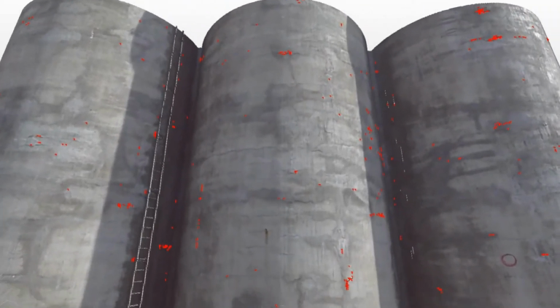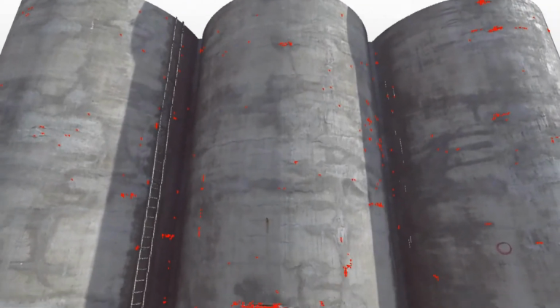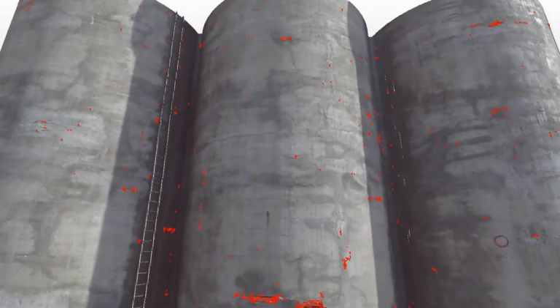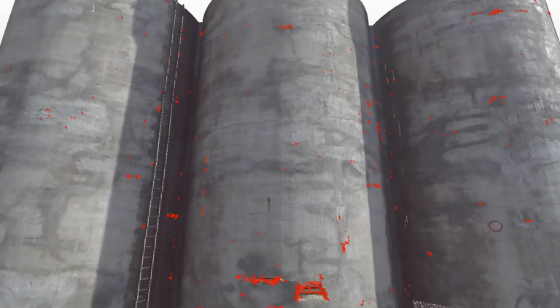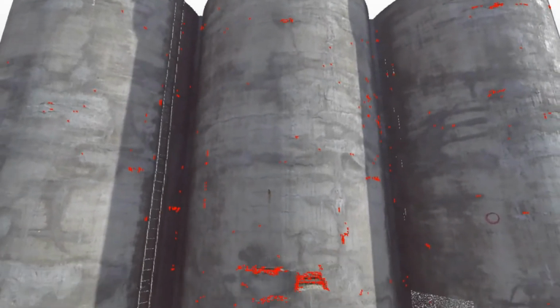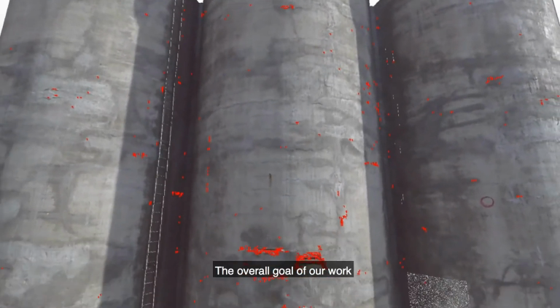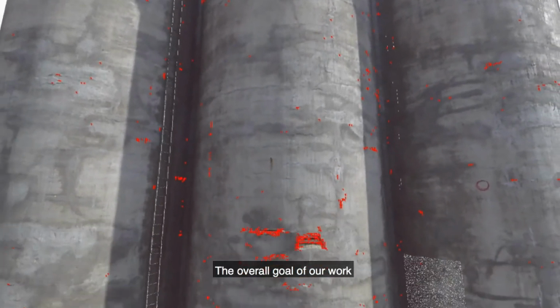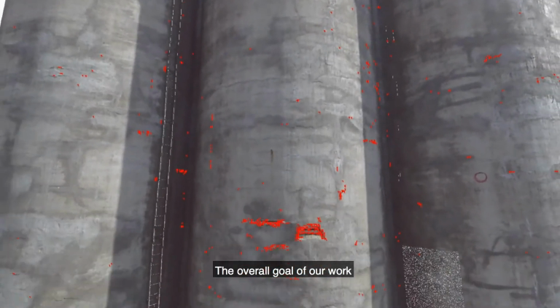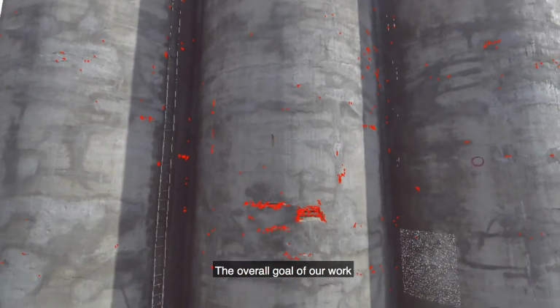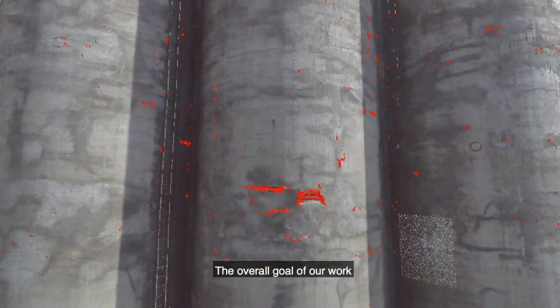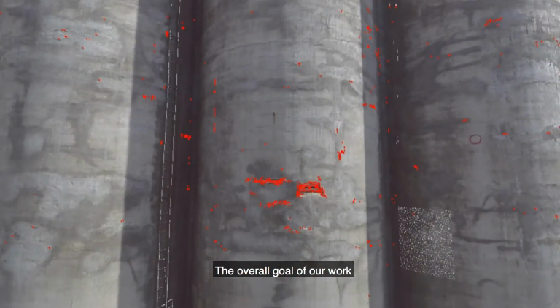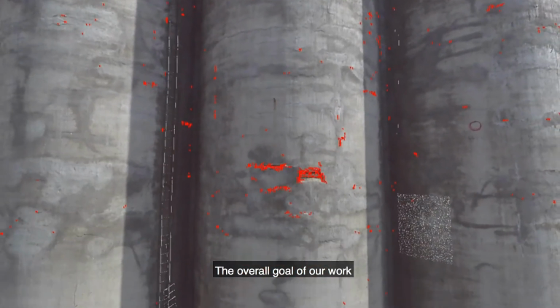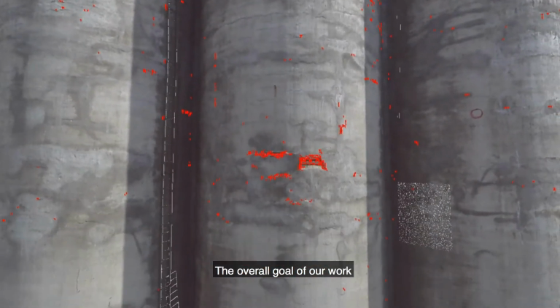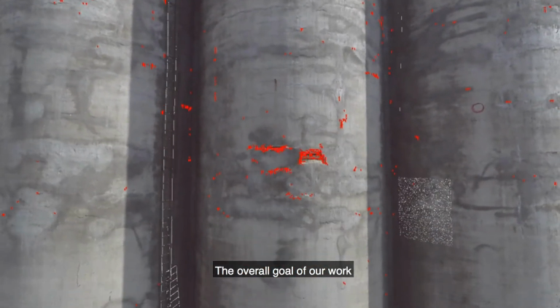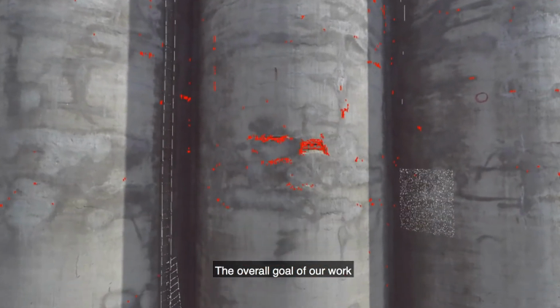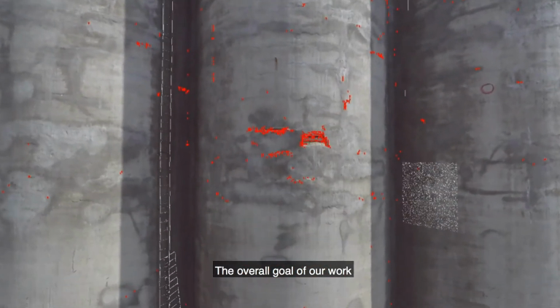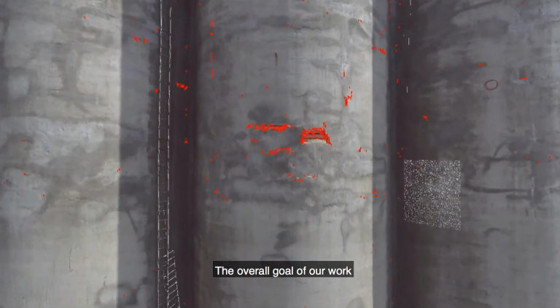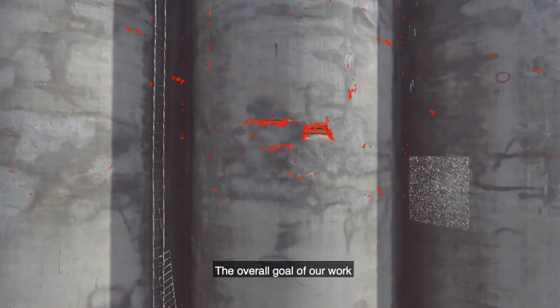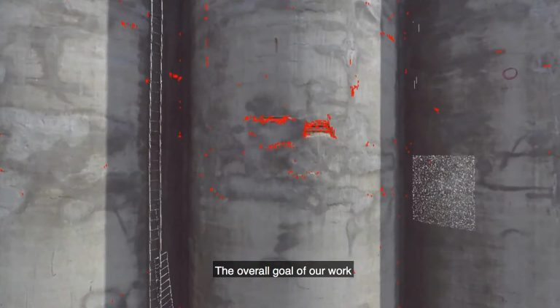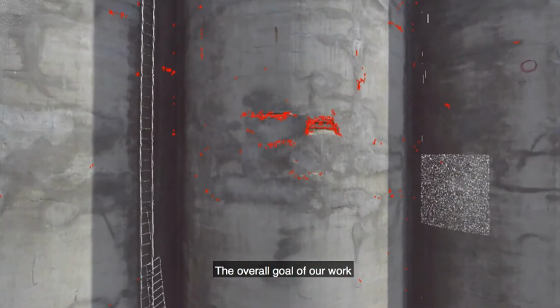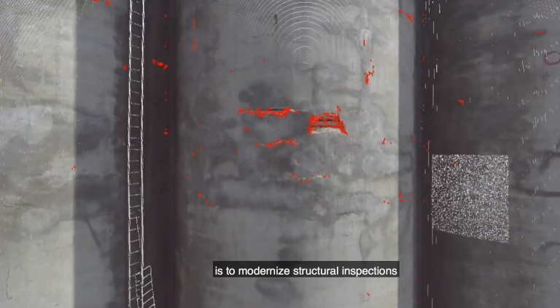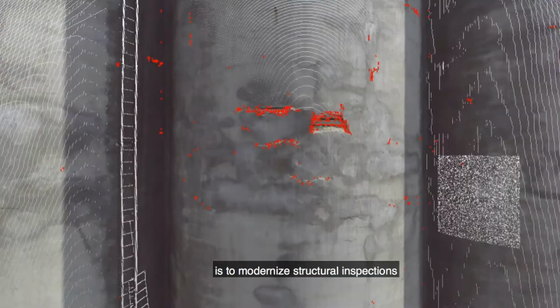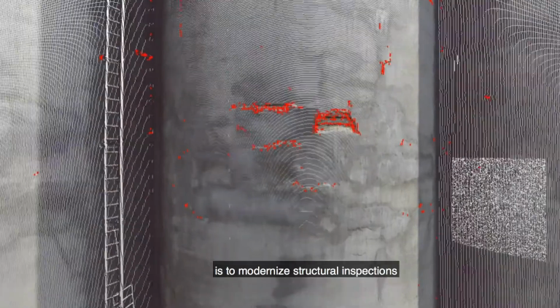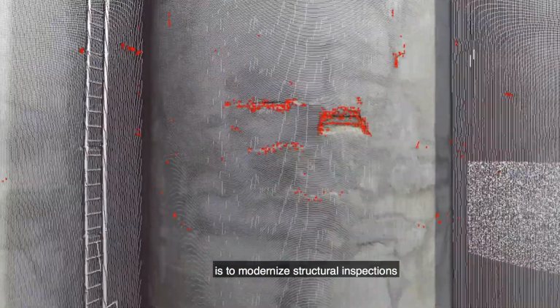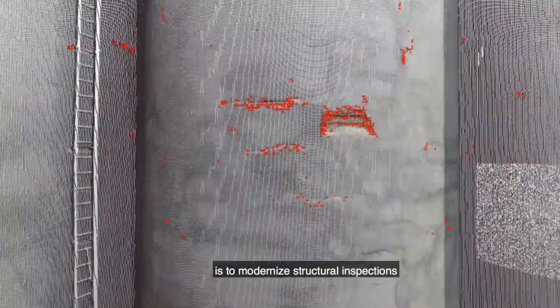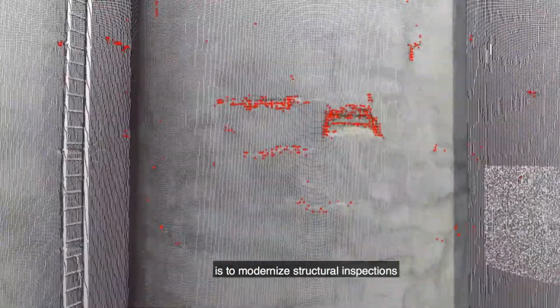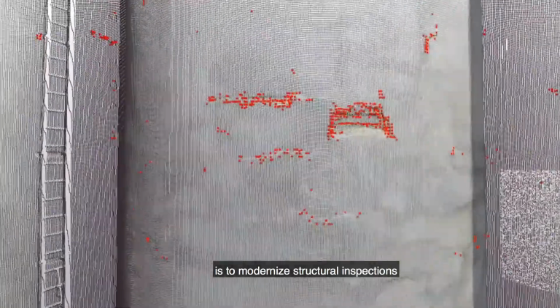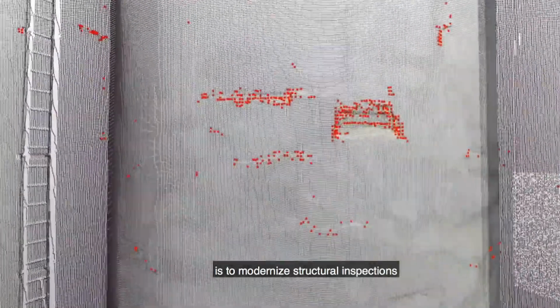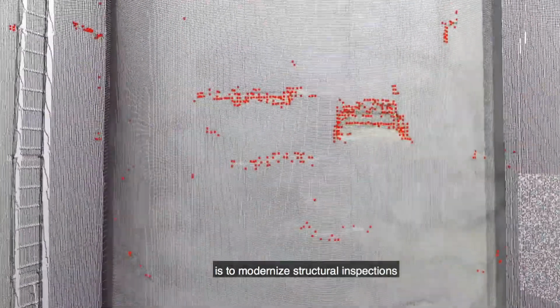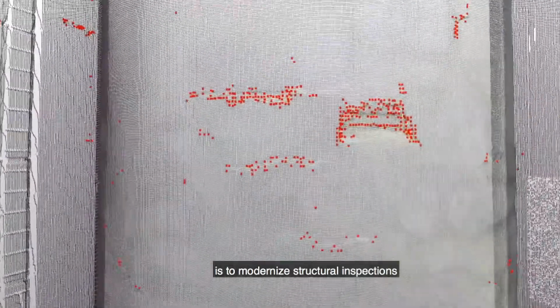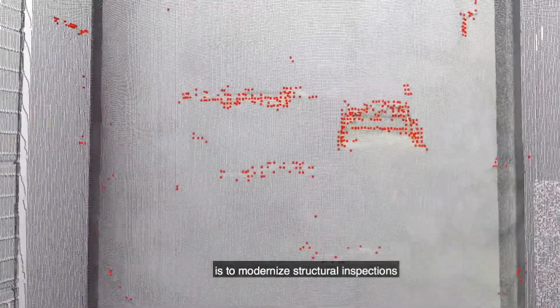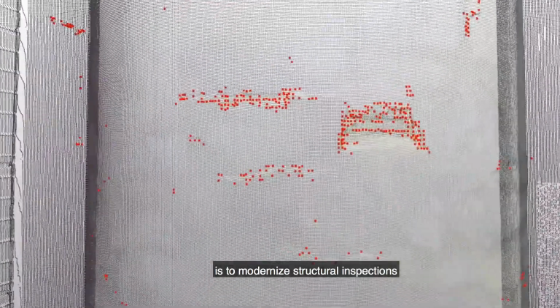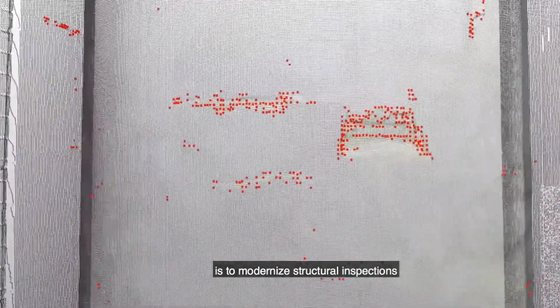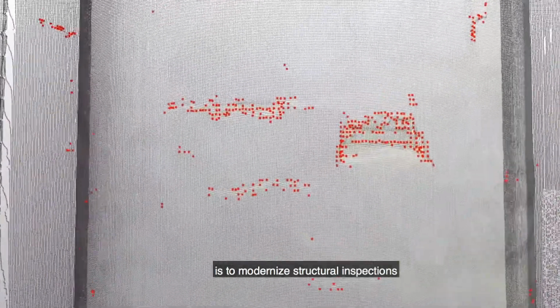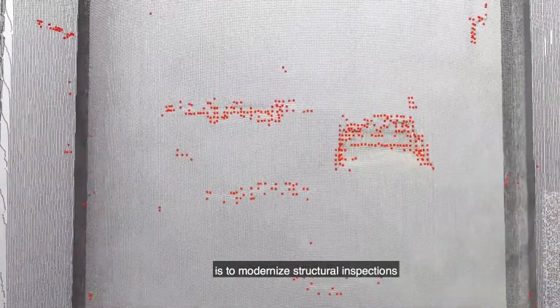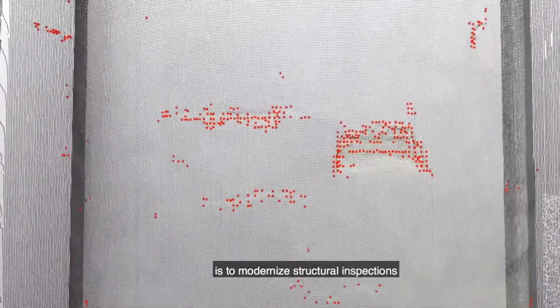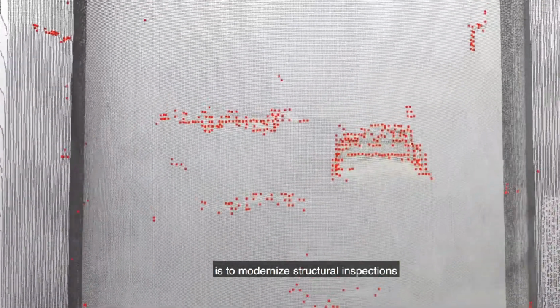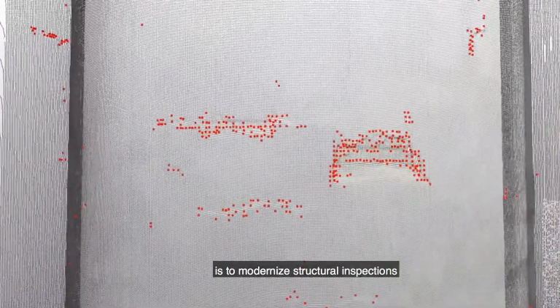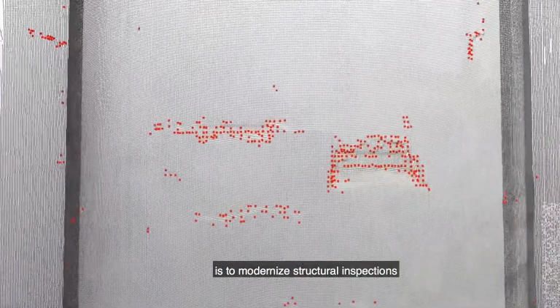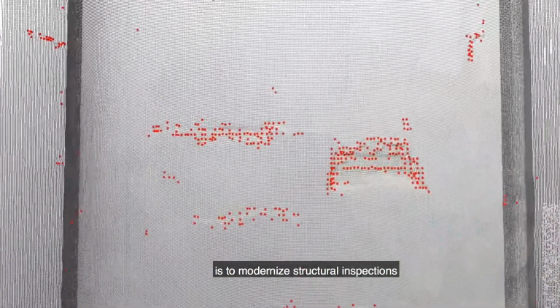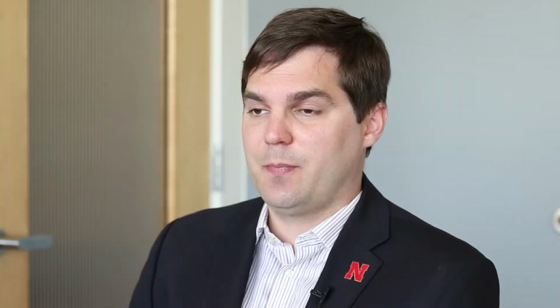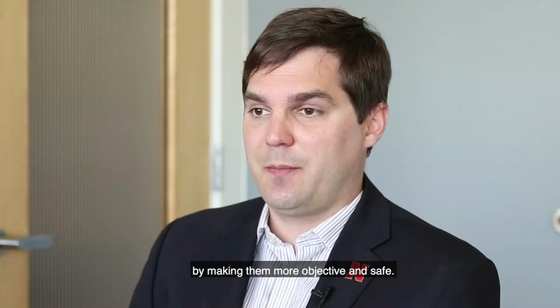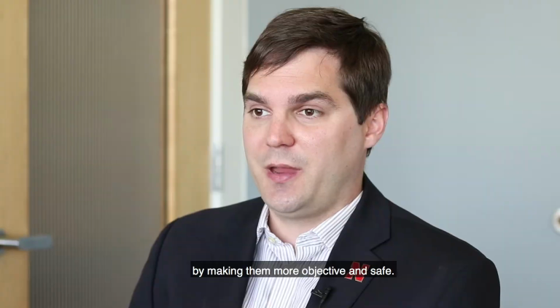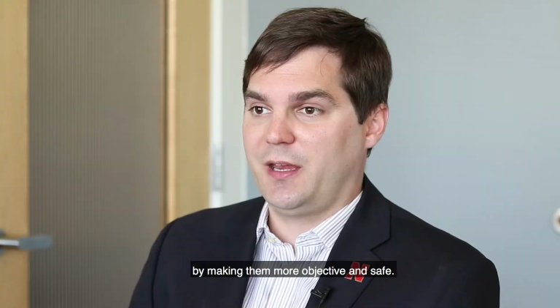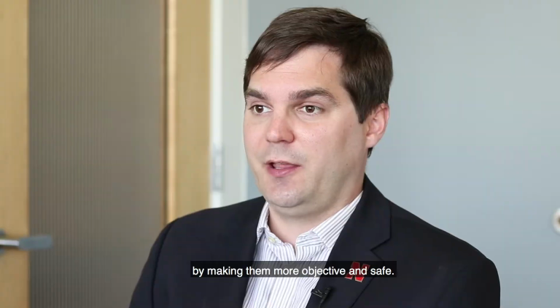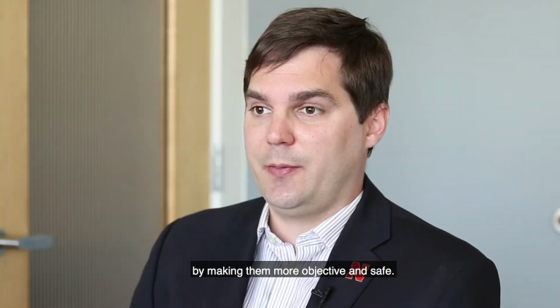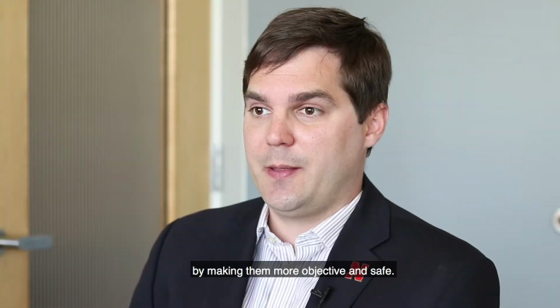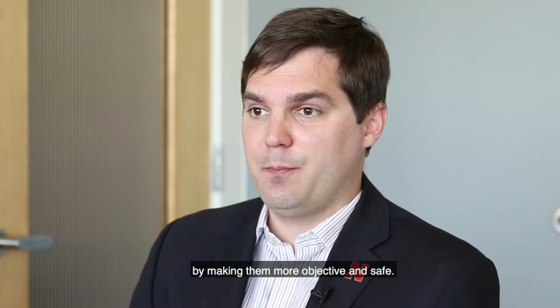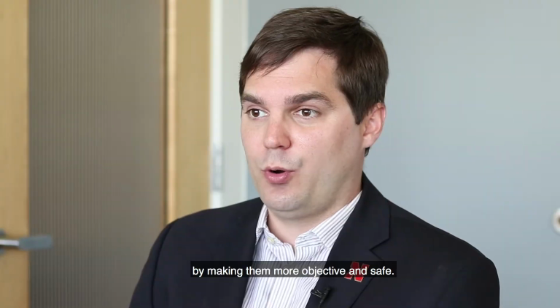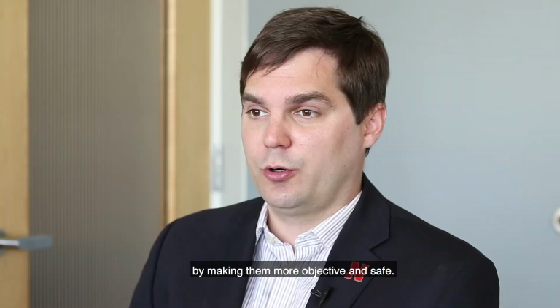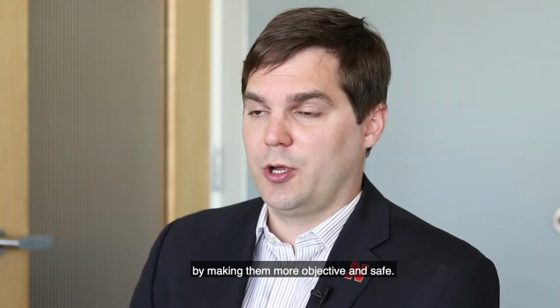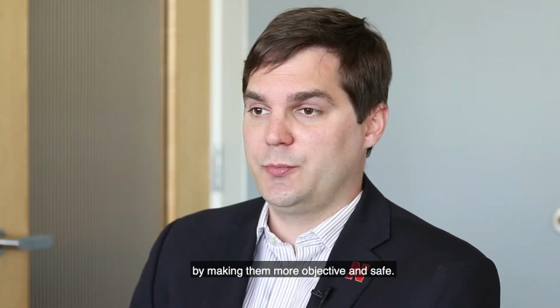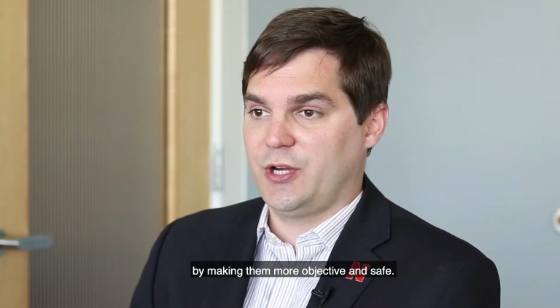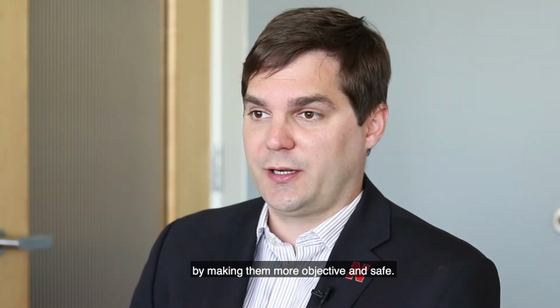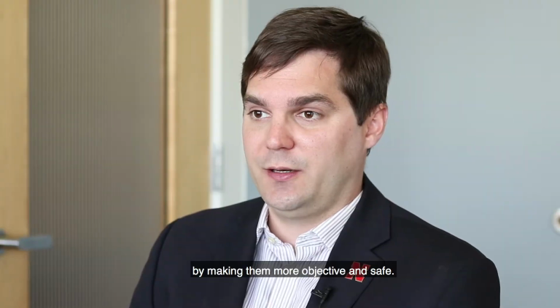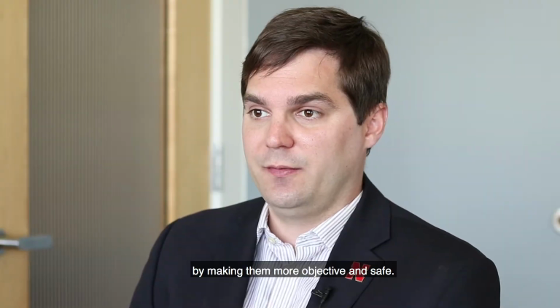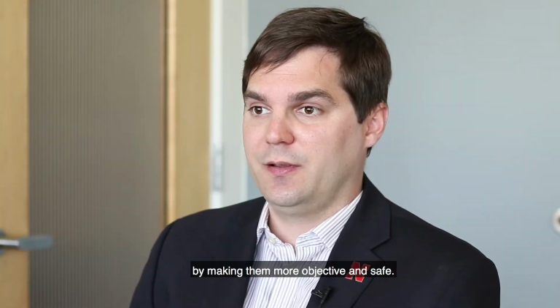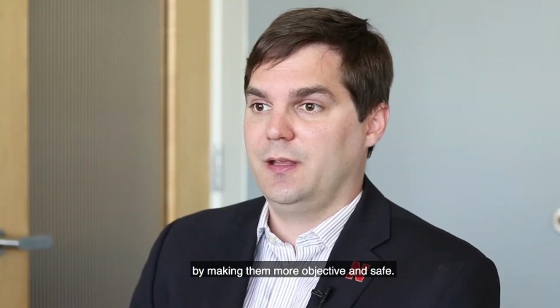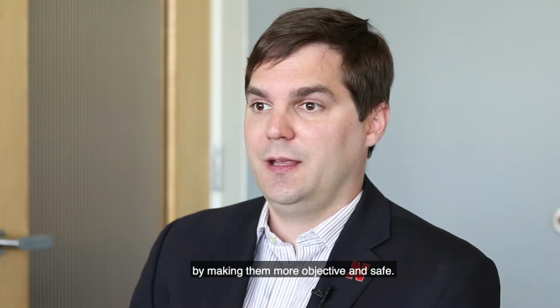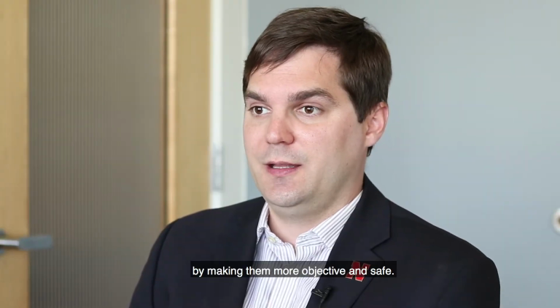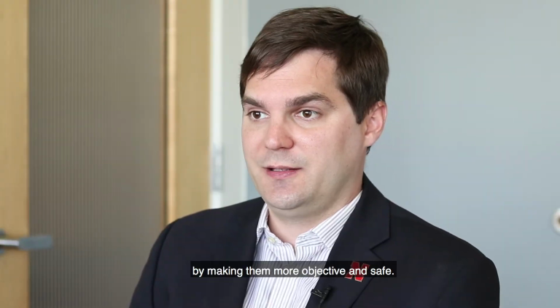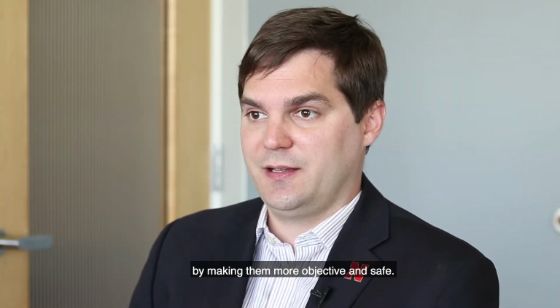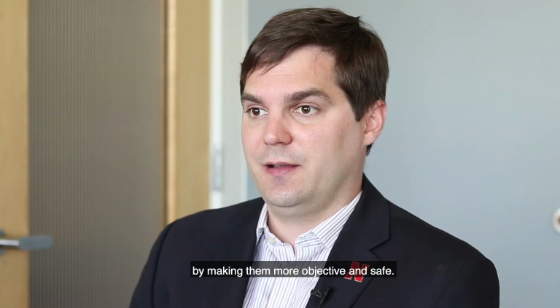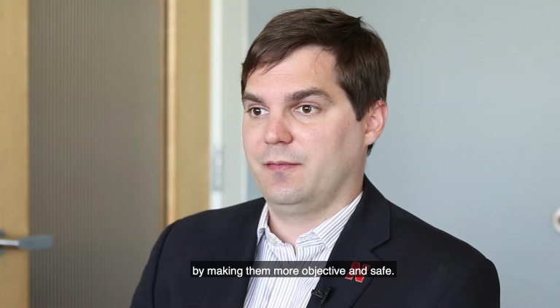The overall goal of our work is to modernize structural inspections by making them more objective and safe.